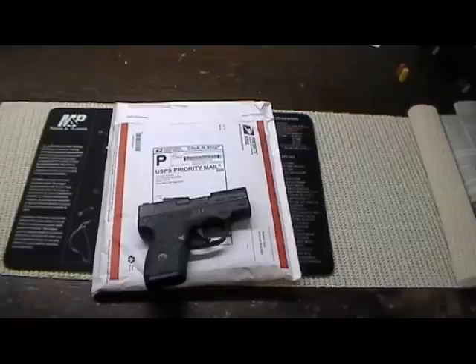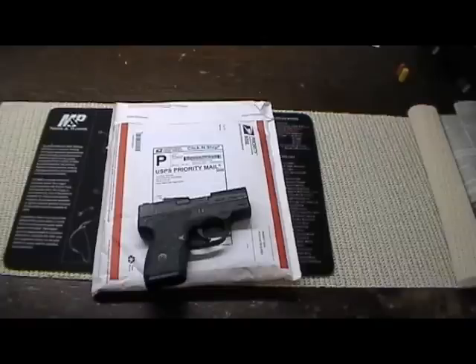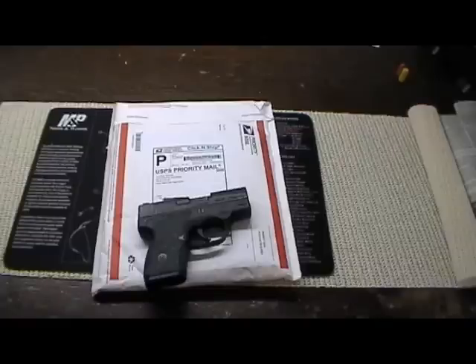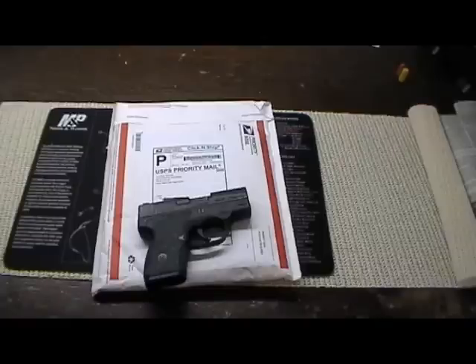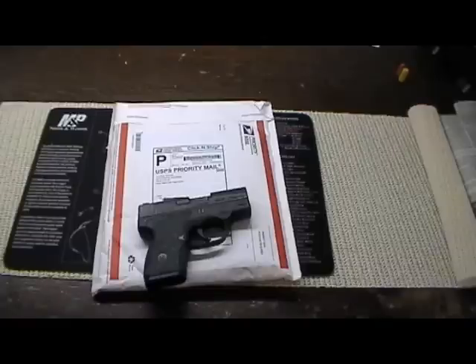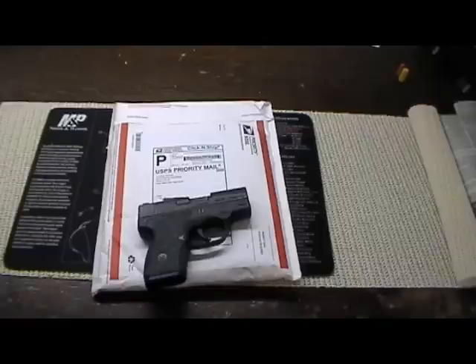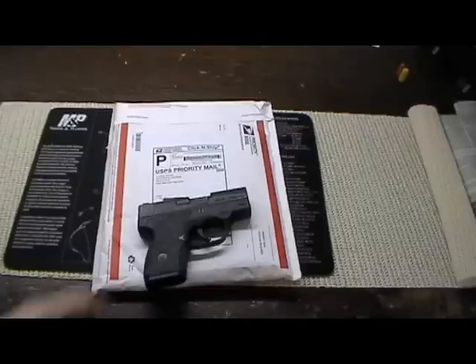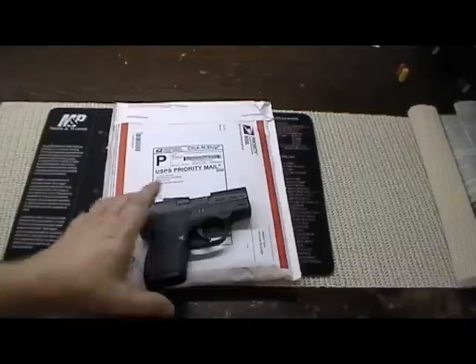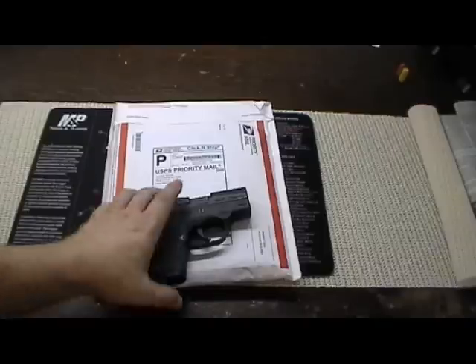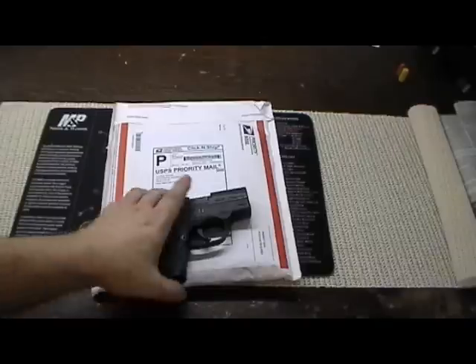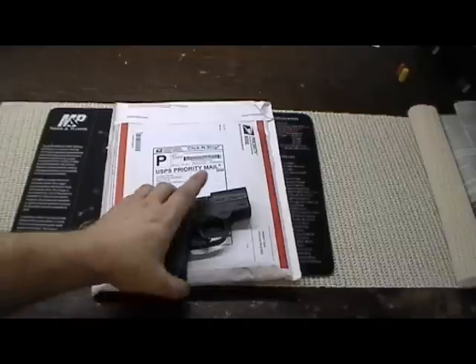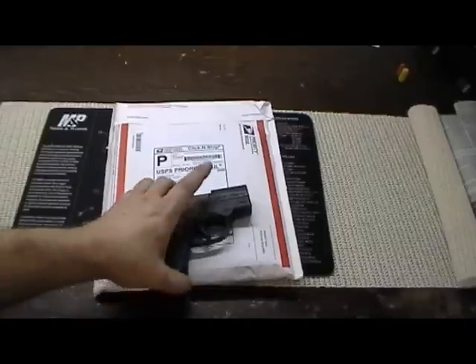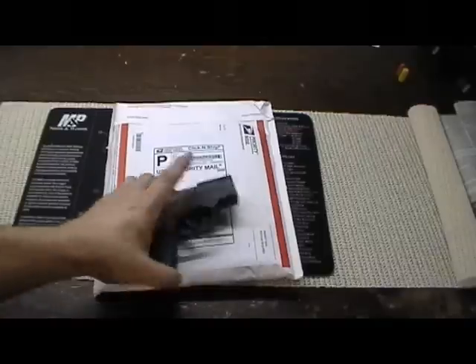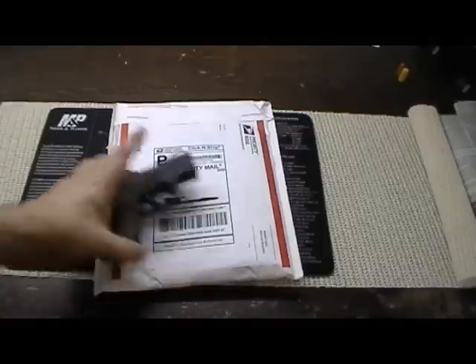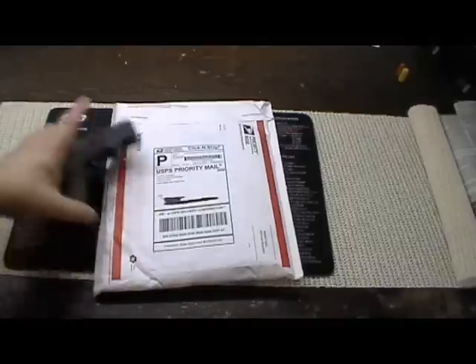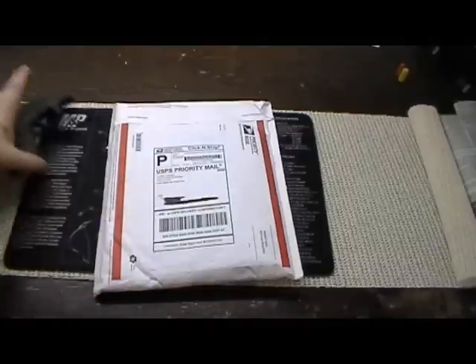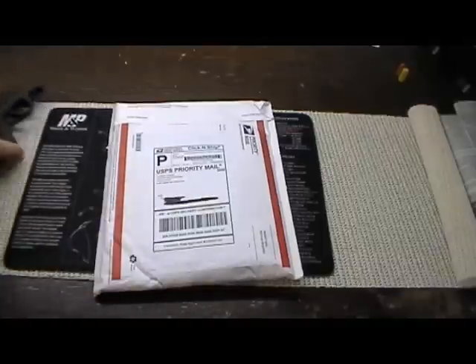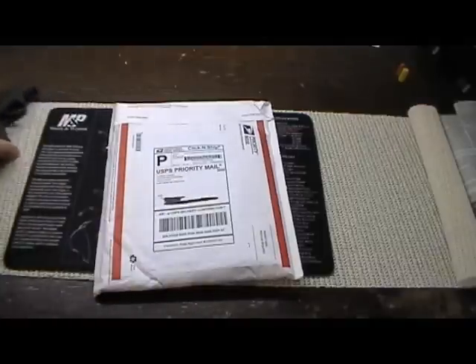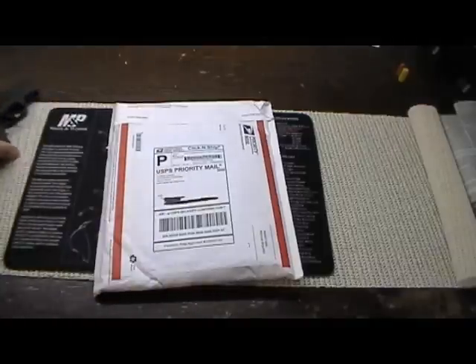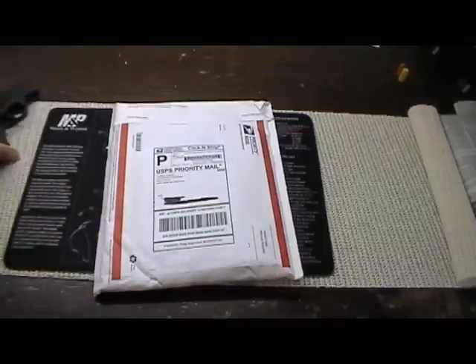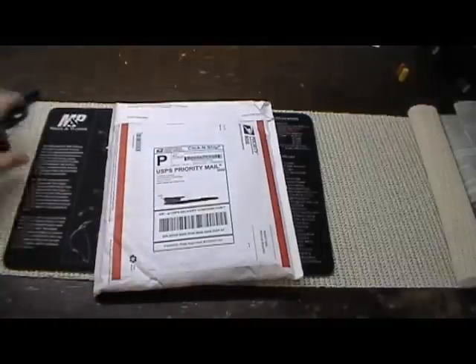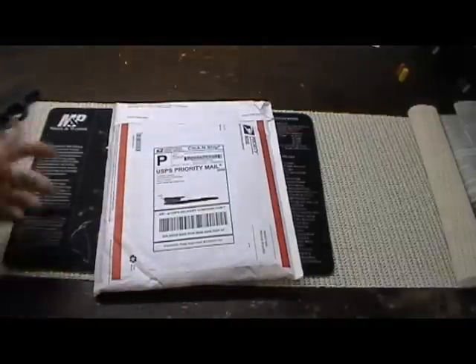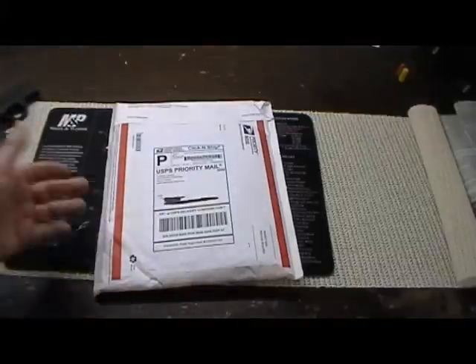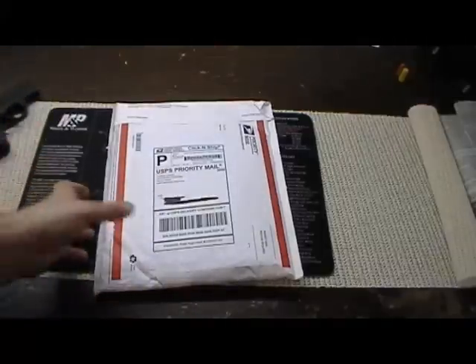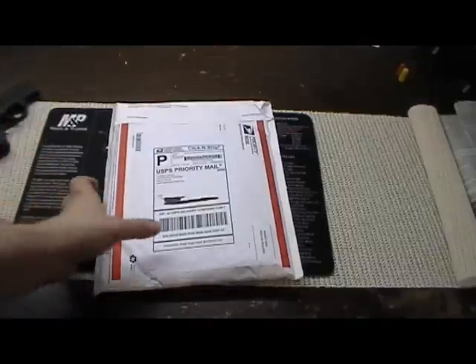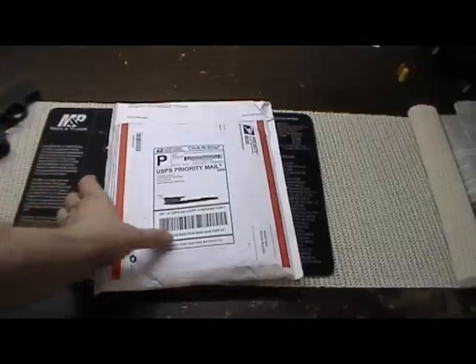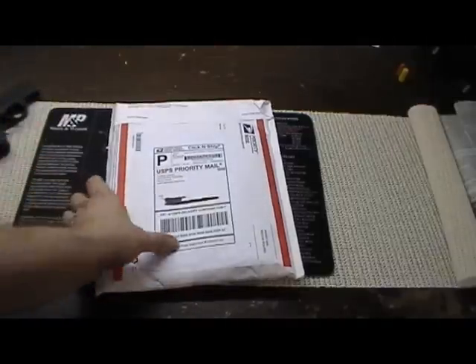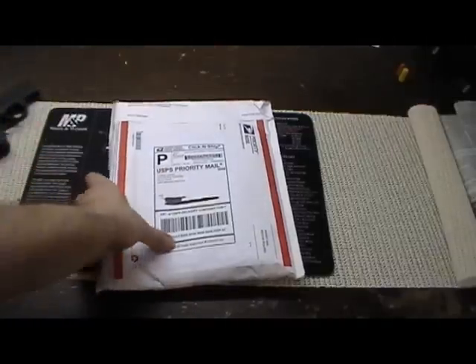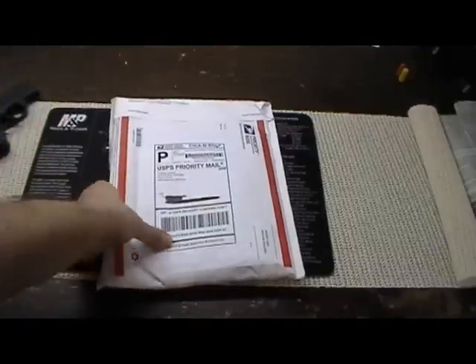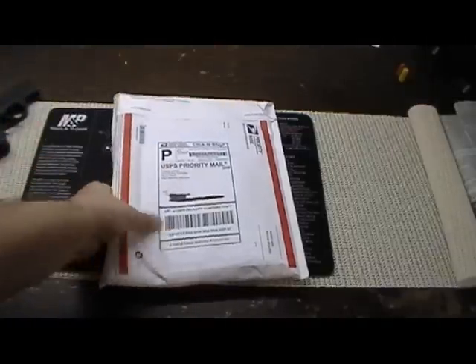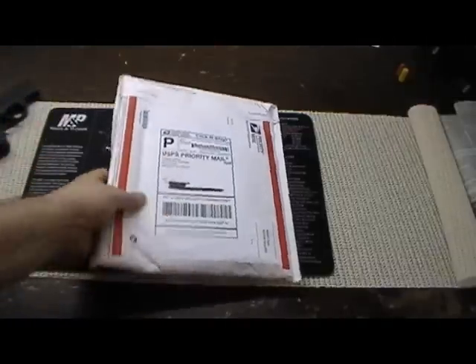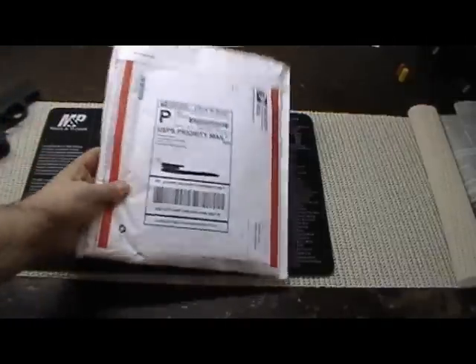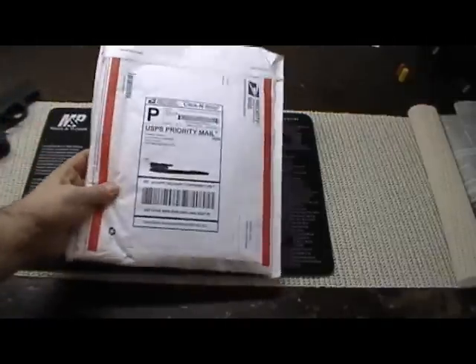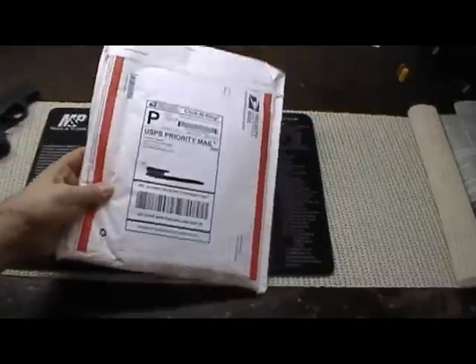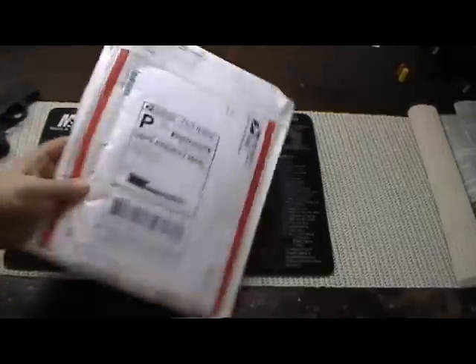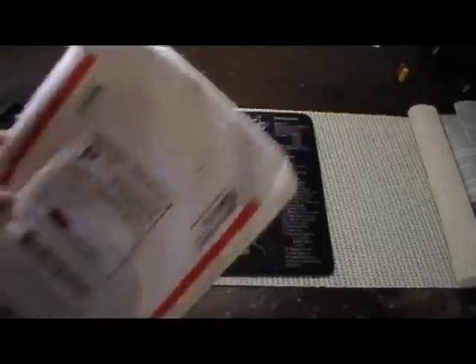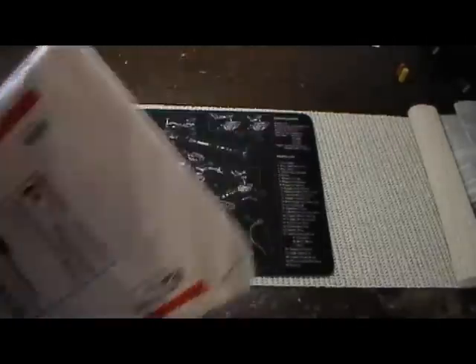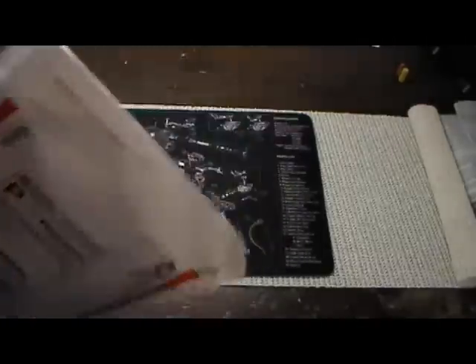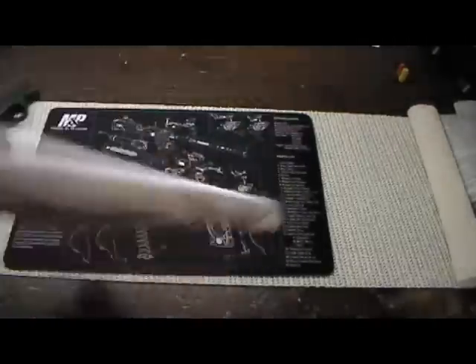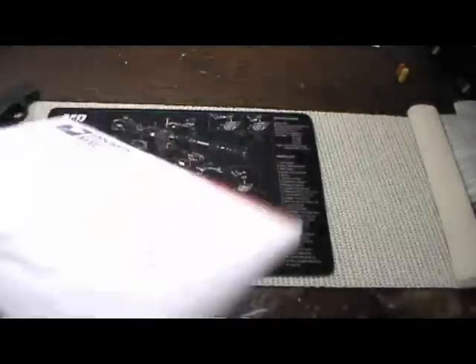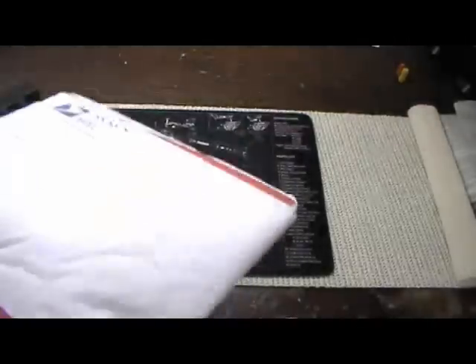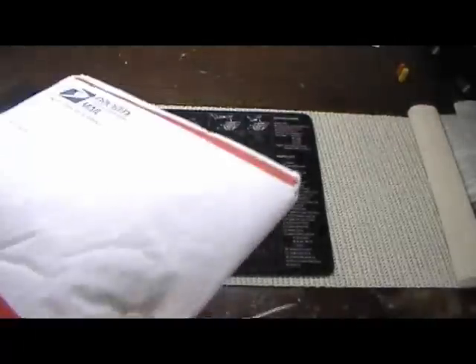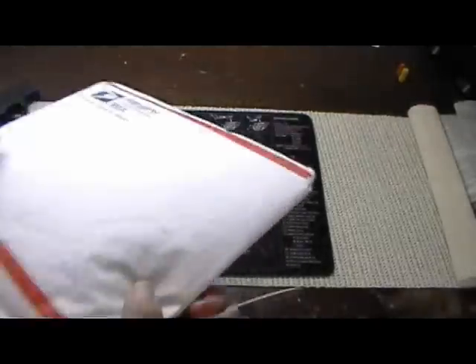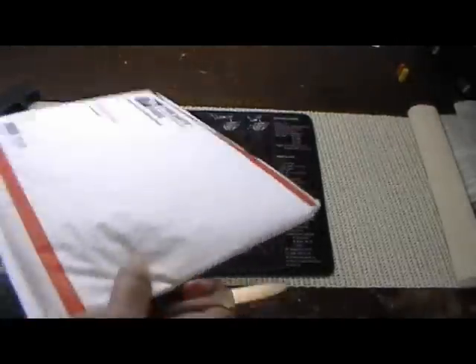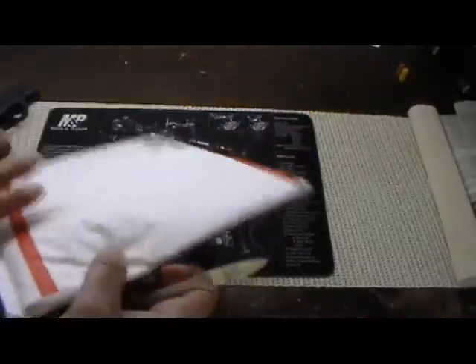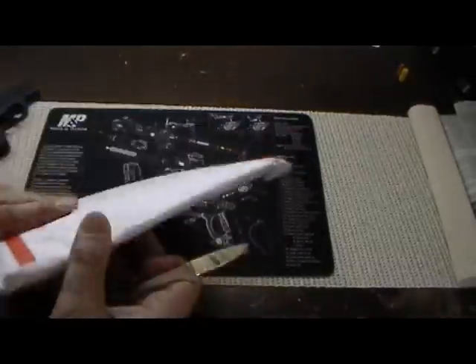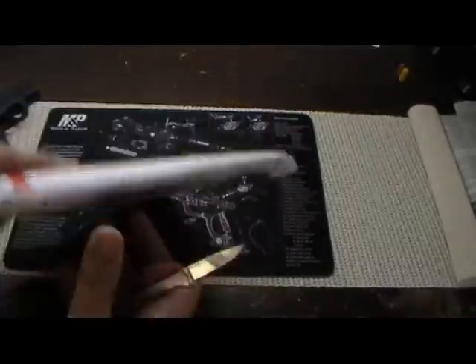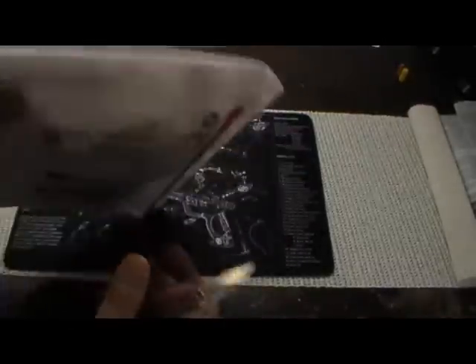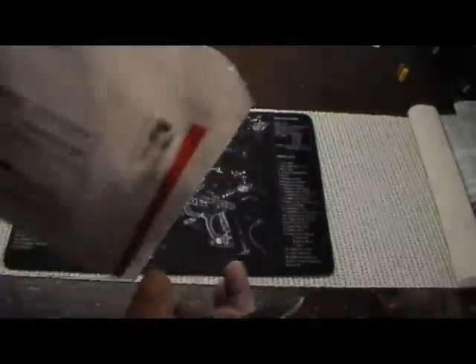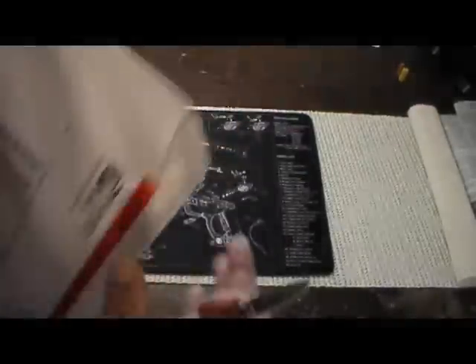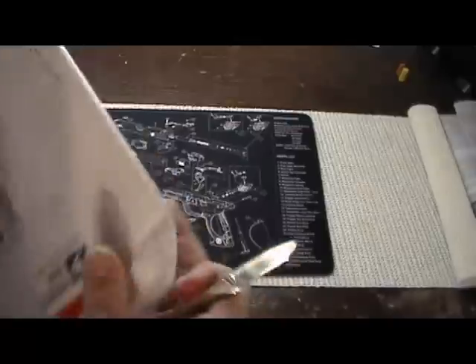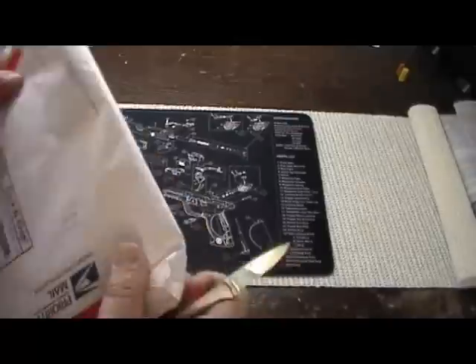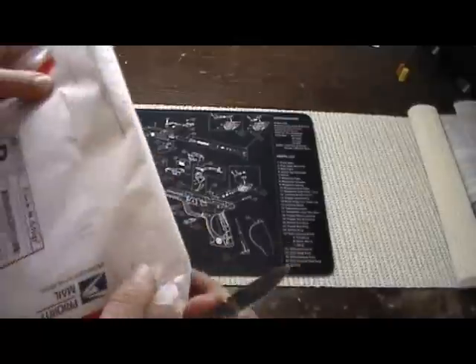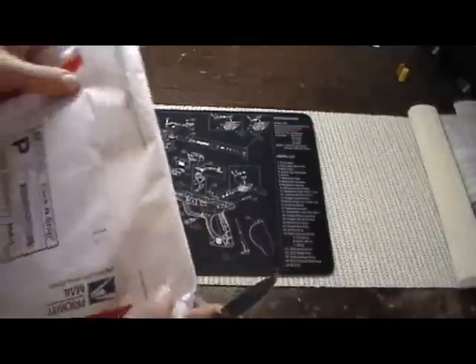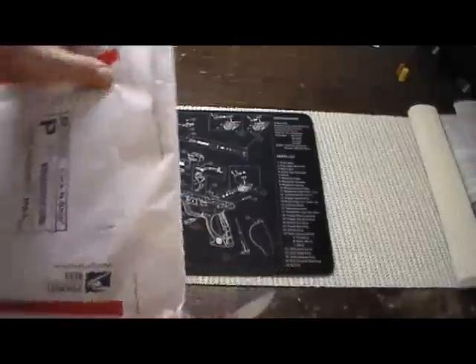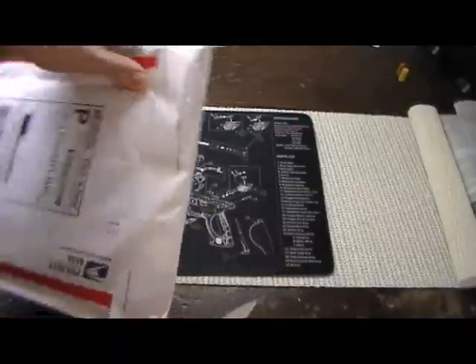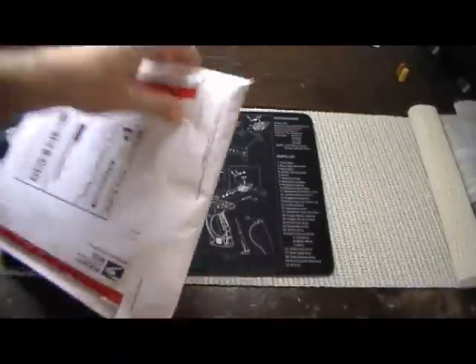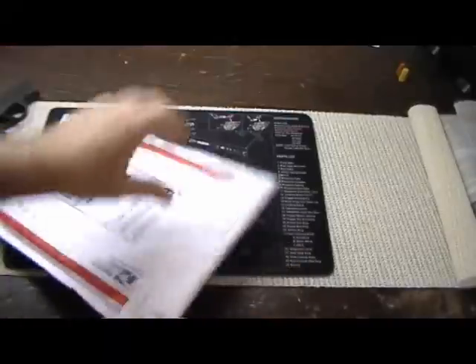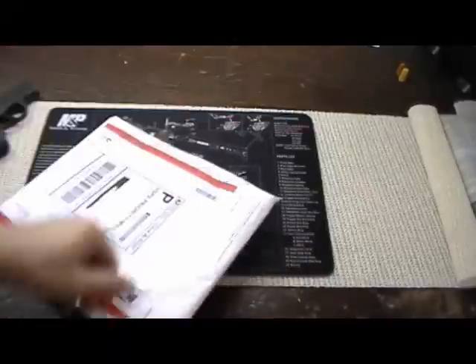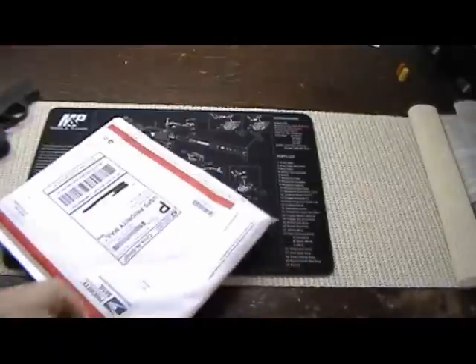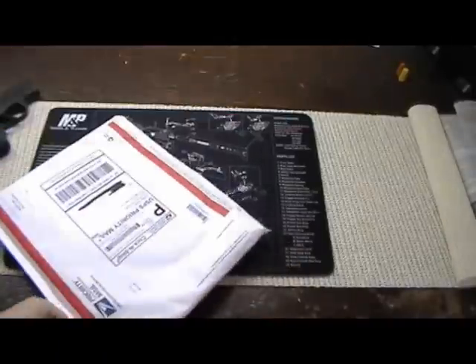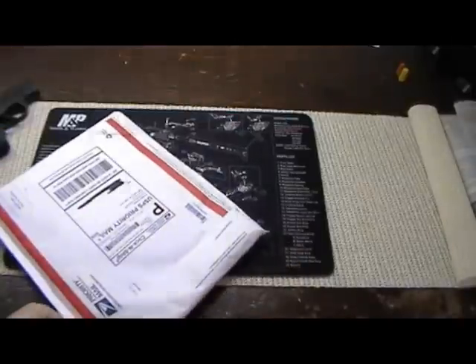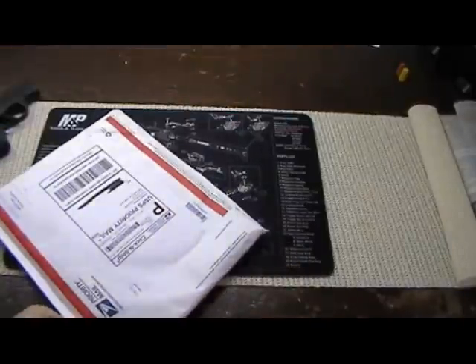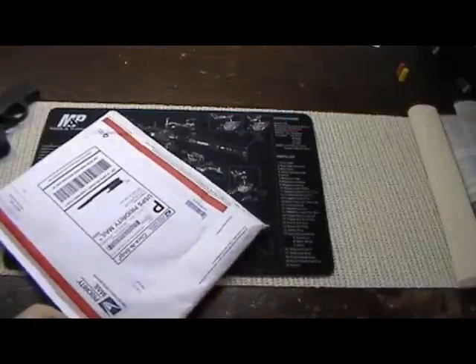And as always, I like to start from the beginning. So I've got the packaging here — just arrived in the mail.